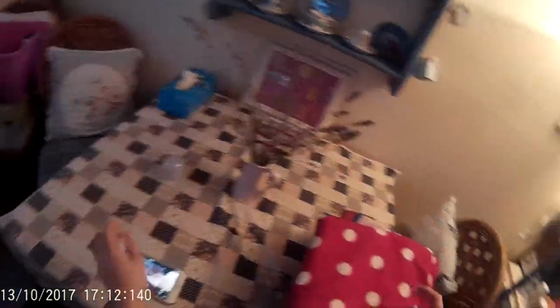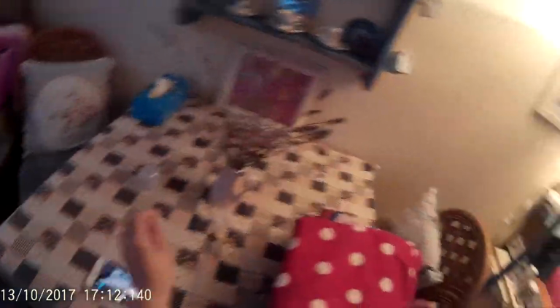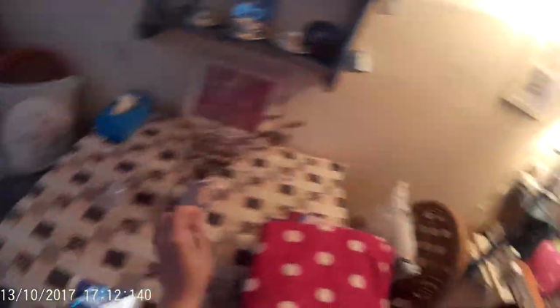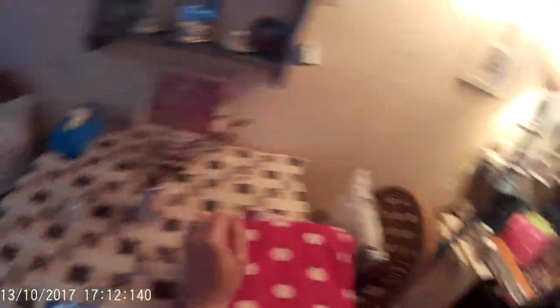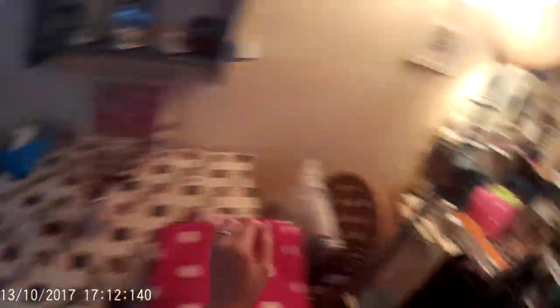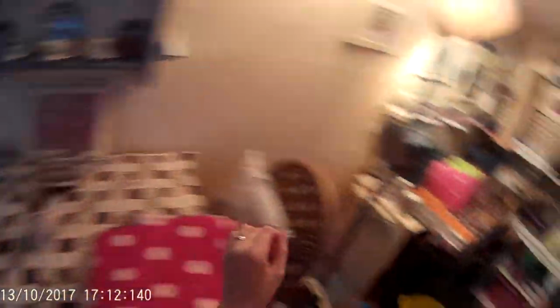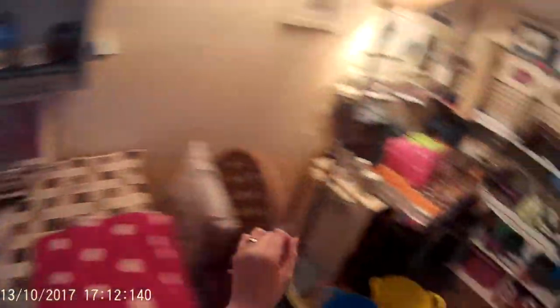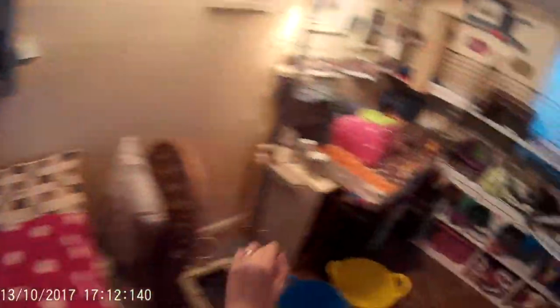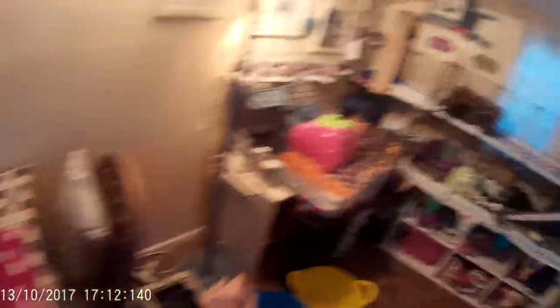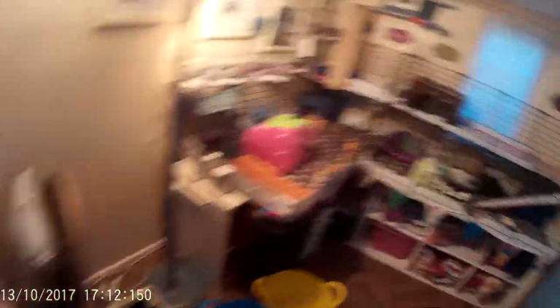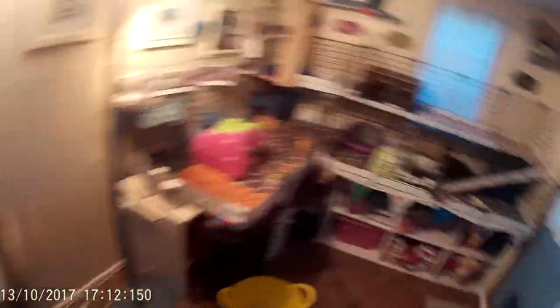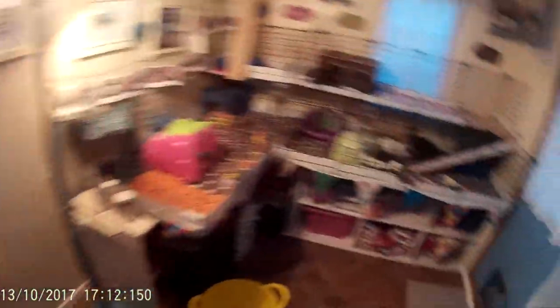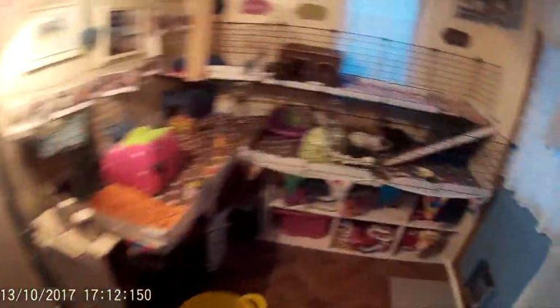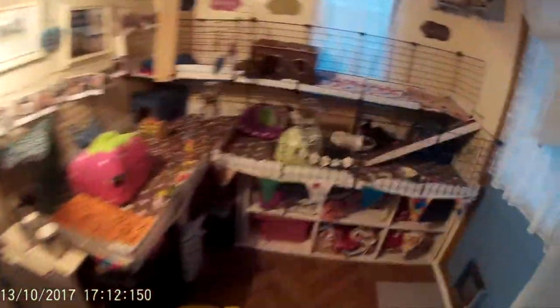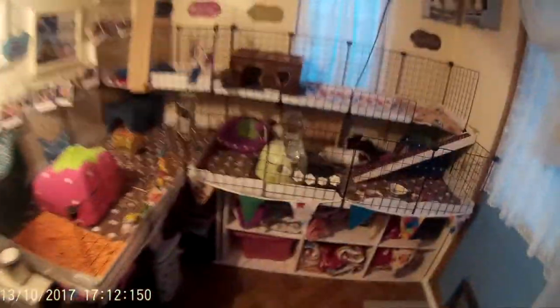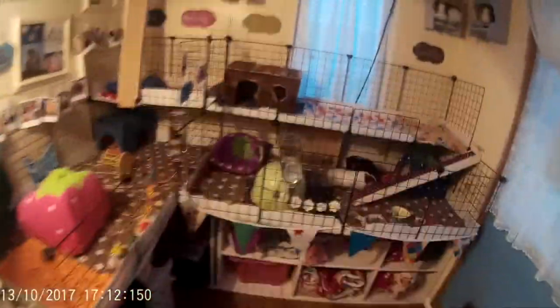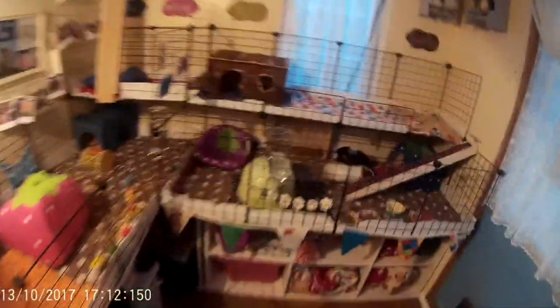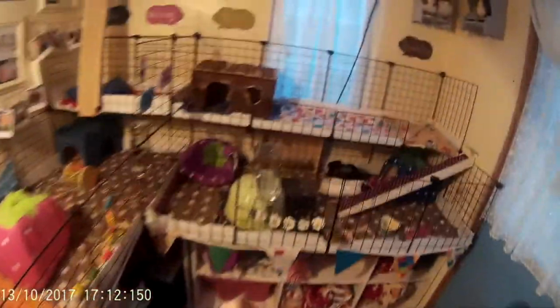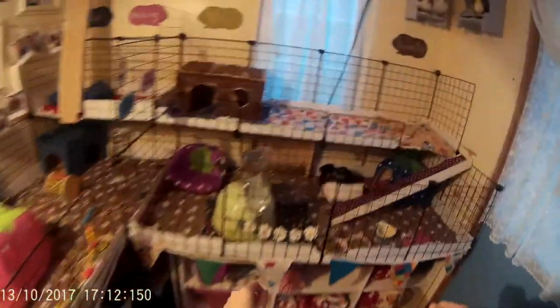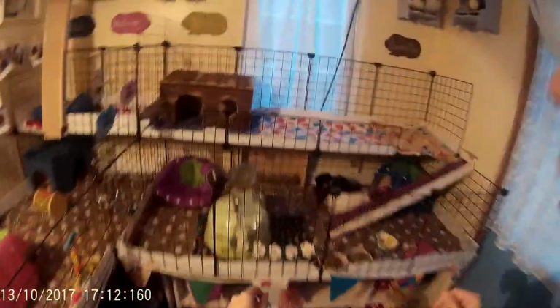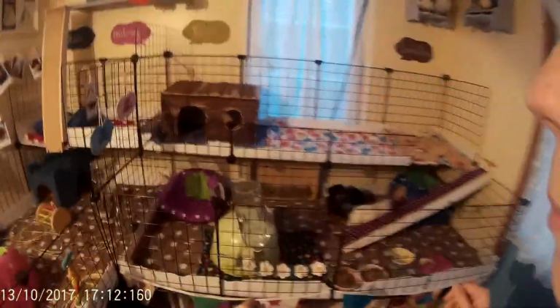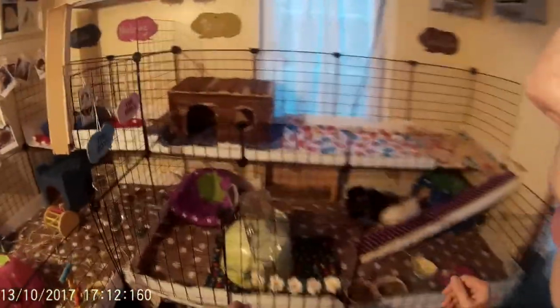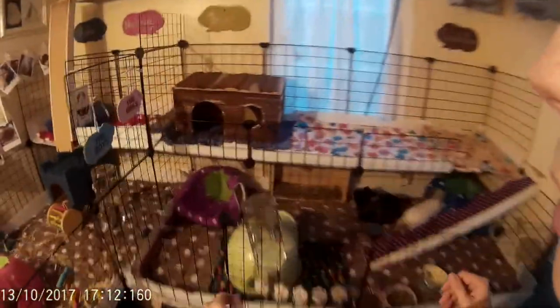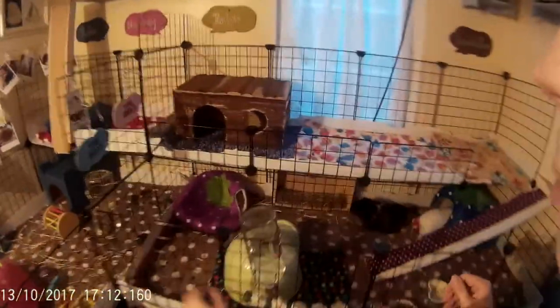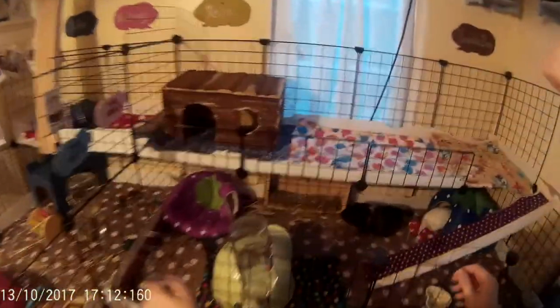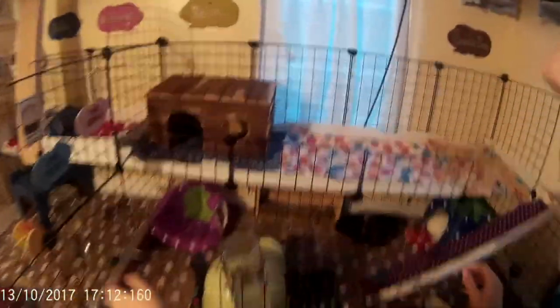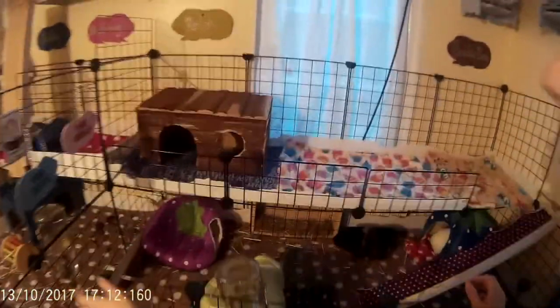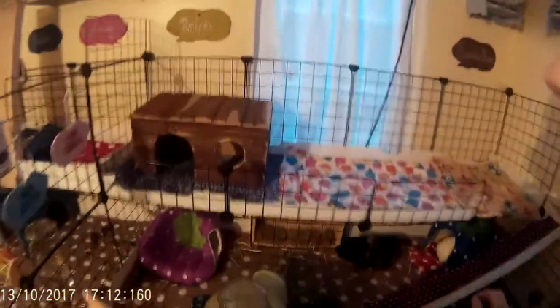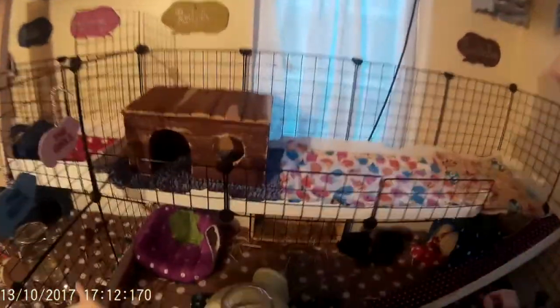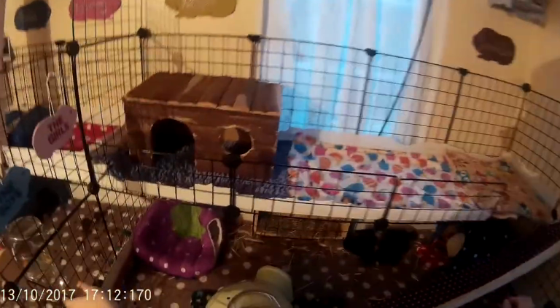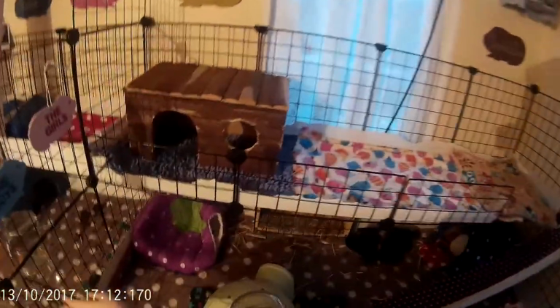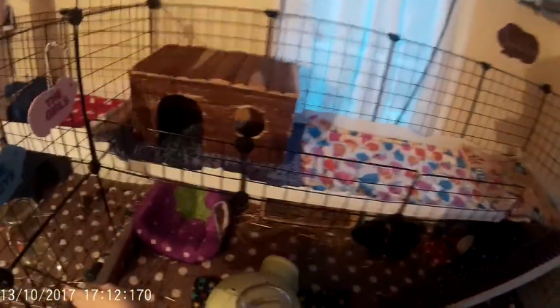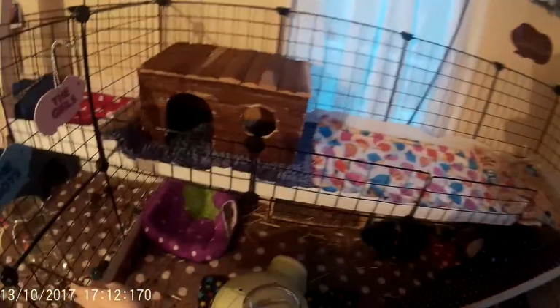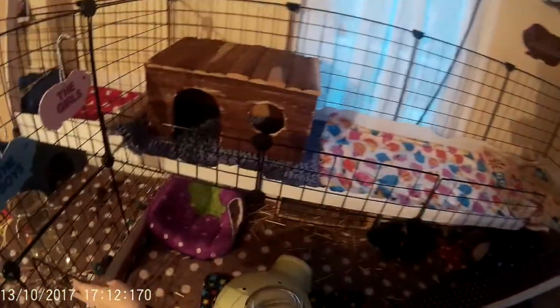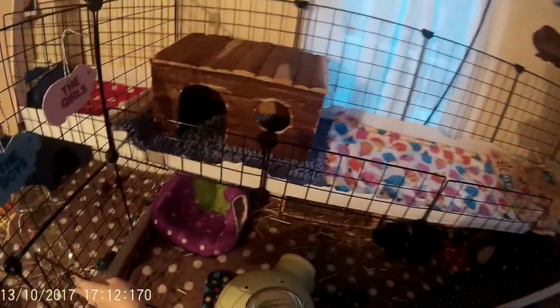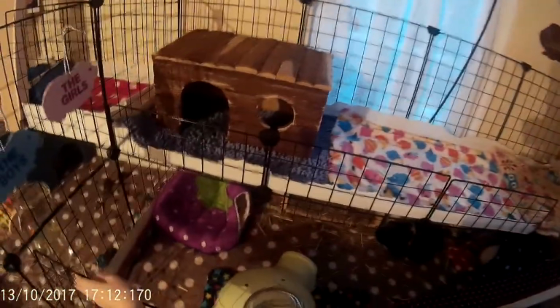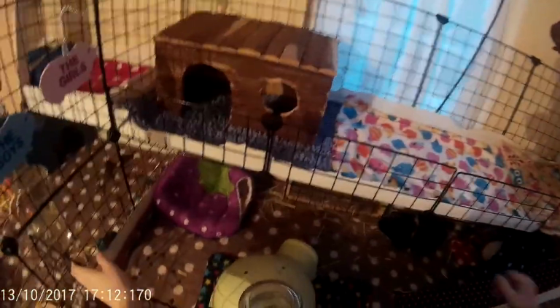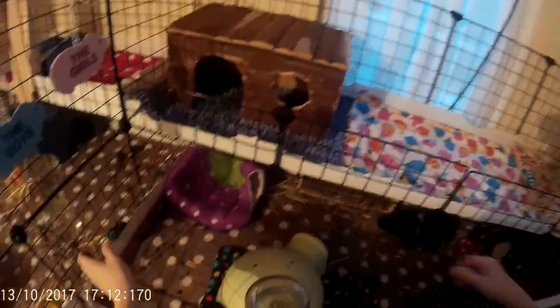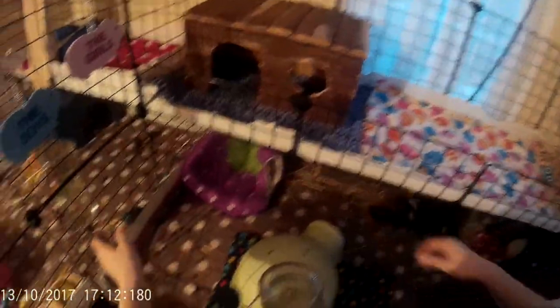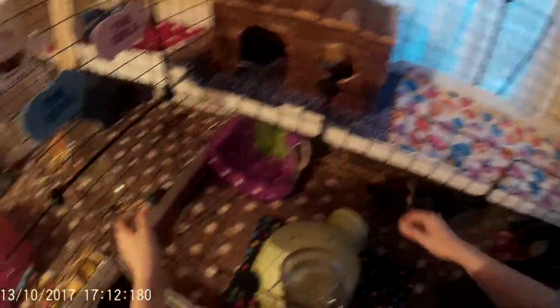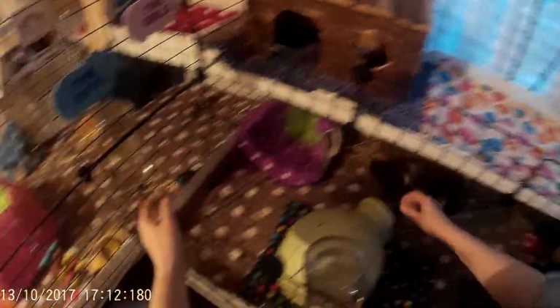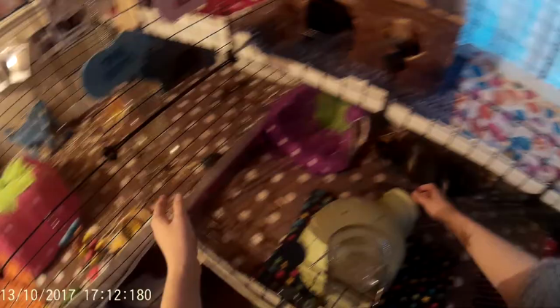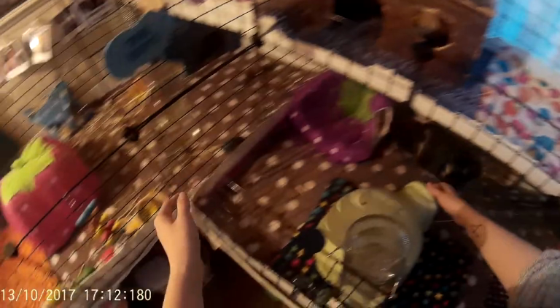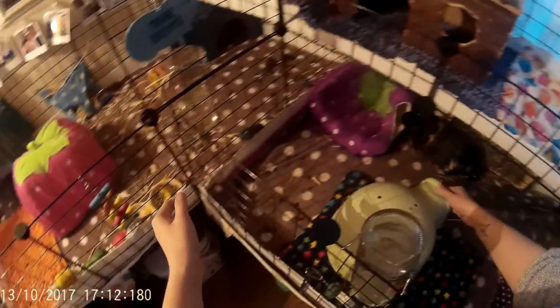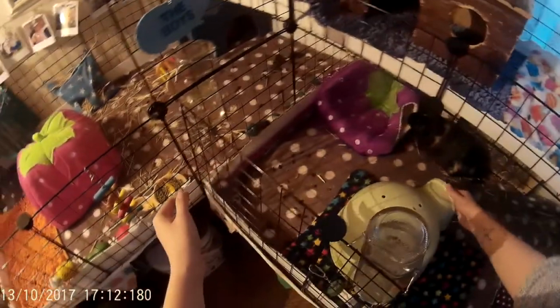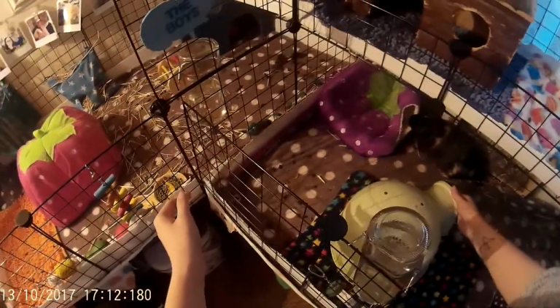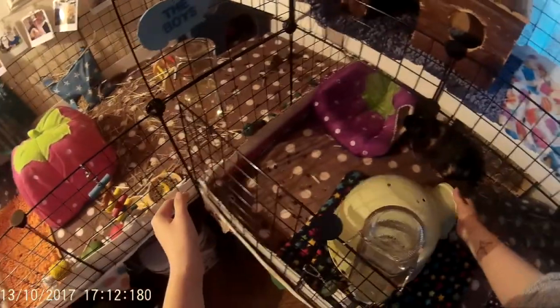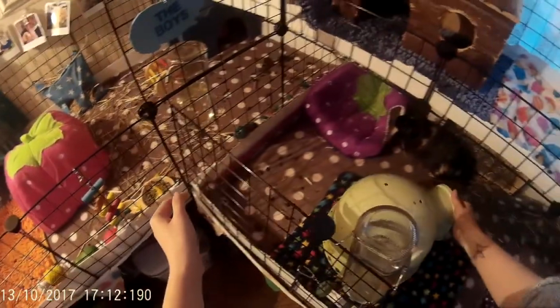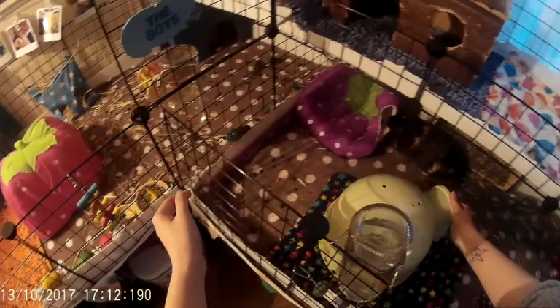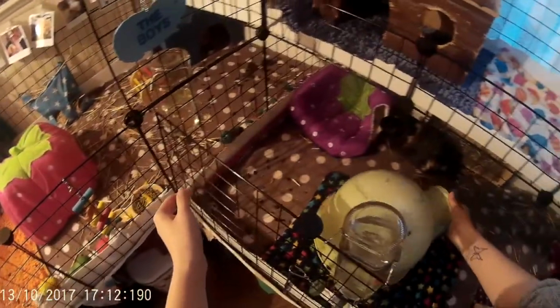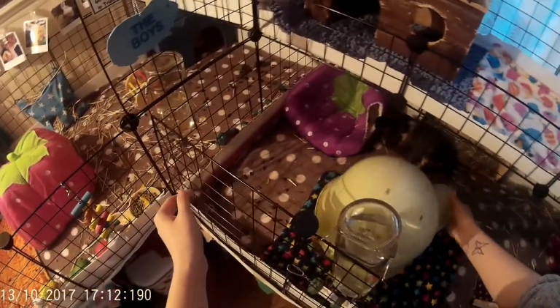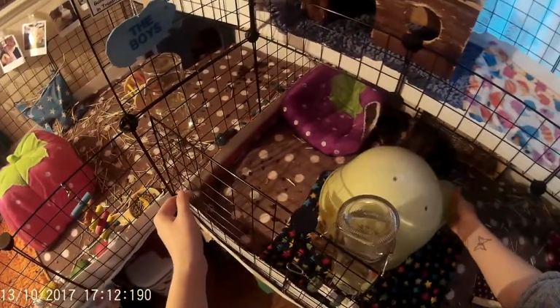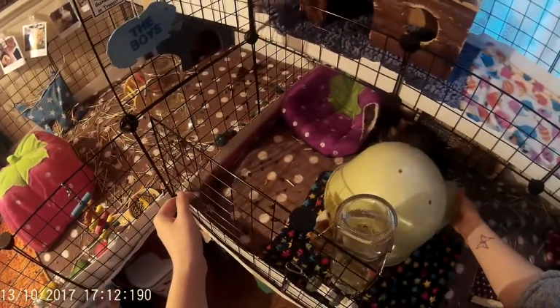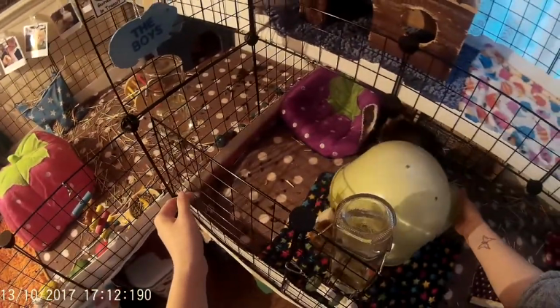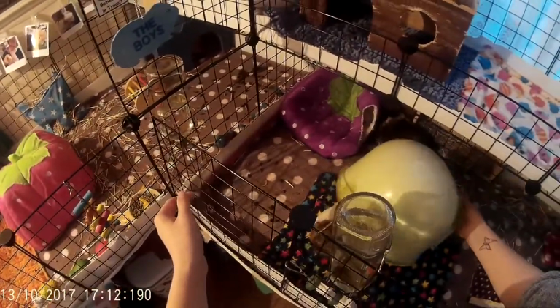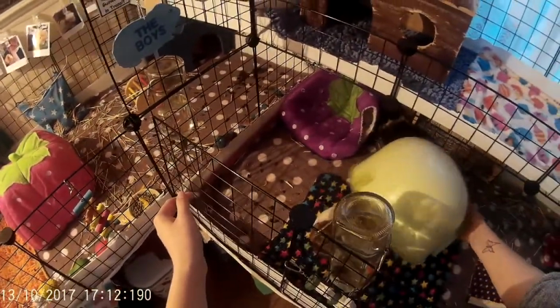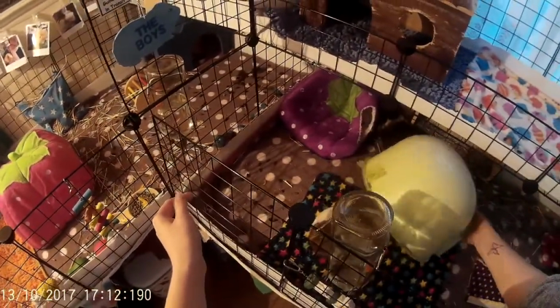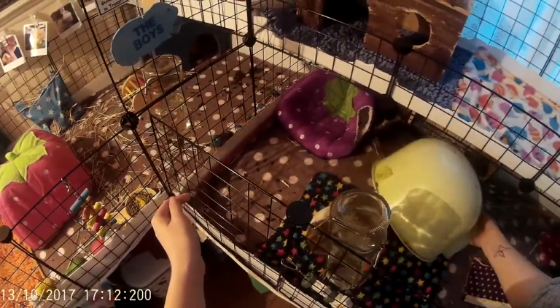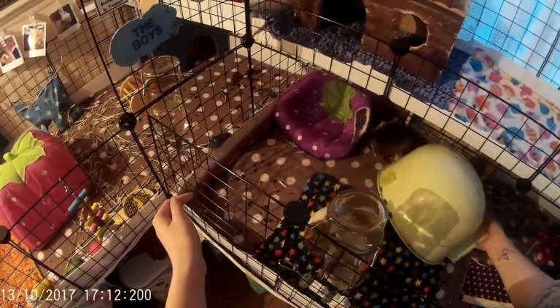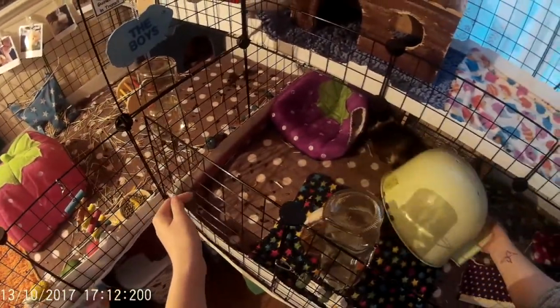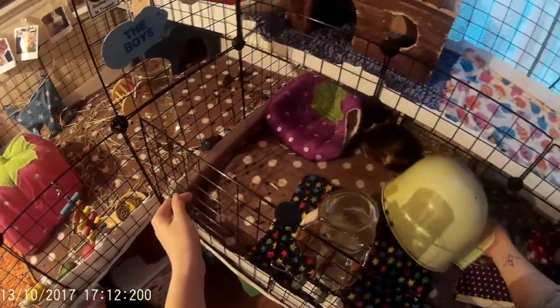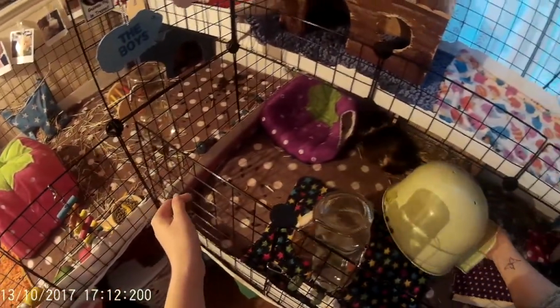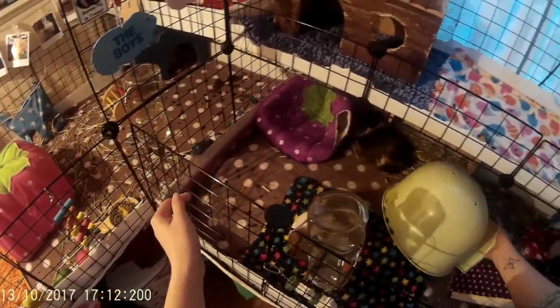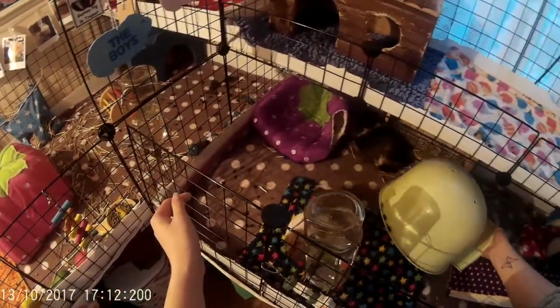Hello everyone, welcome to Trudy Madly Weekly and today we are going to do a cage cleaning video.